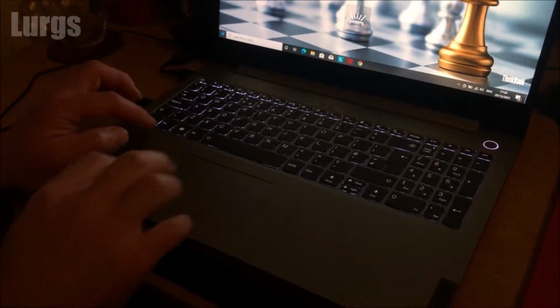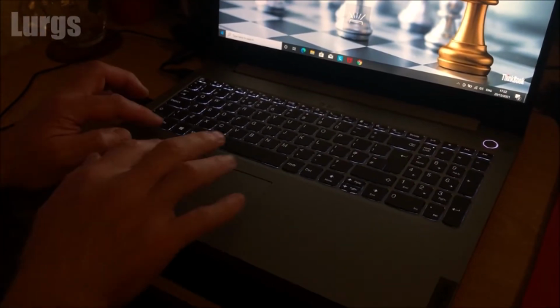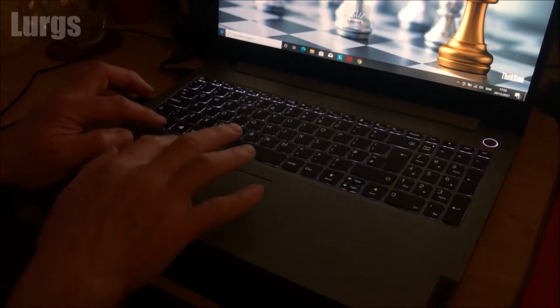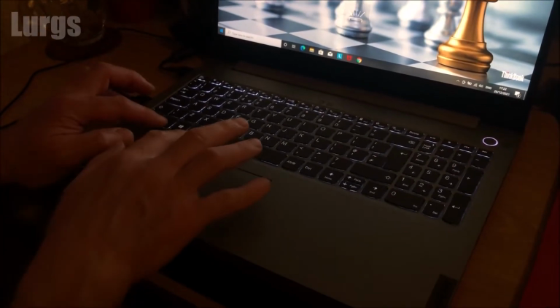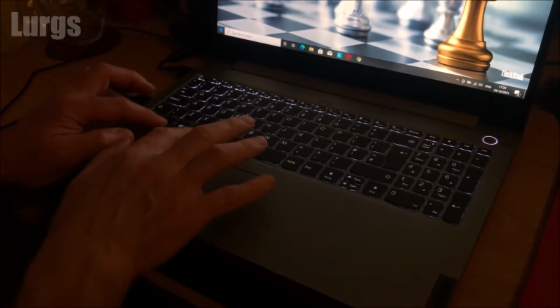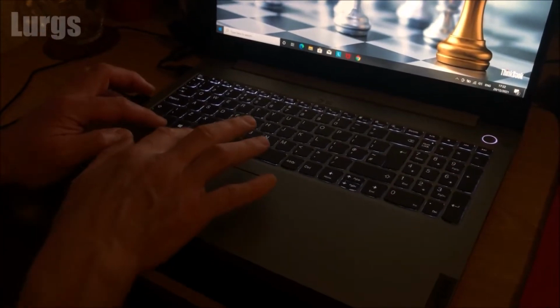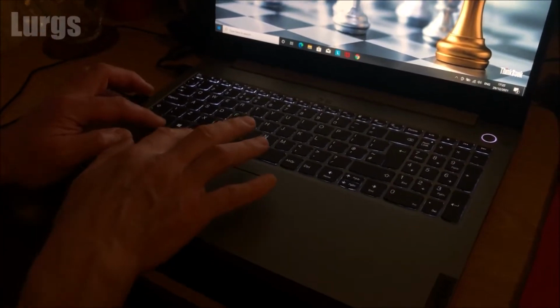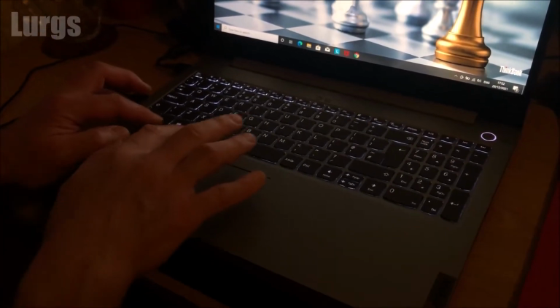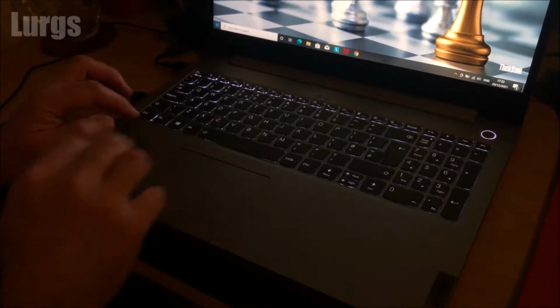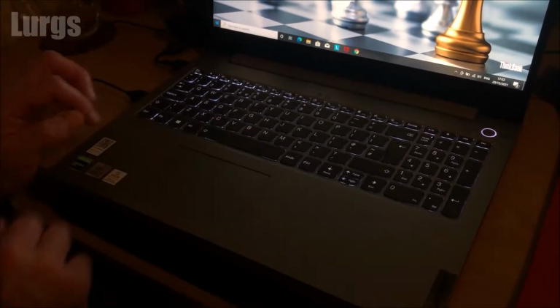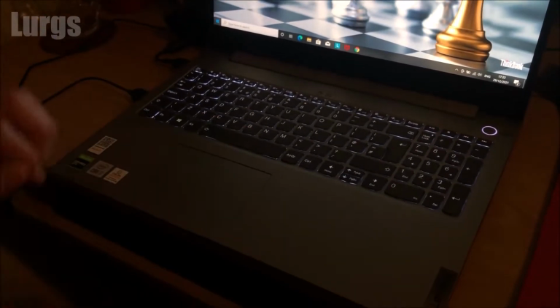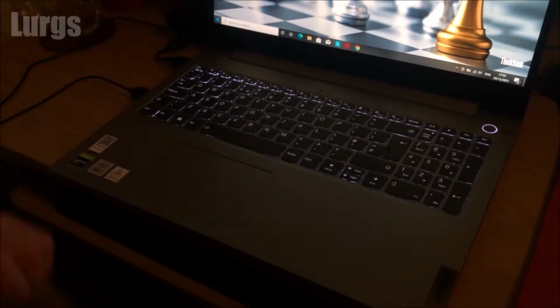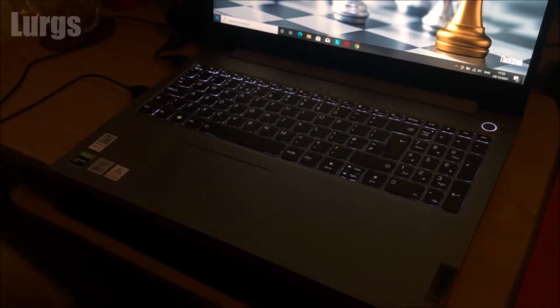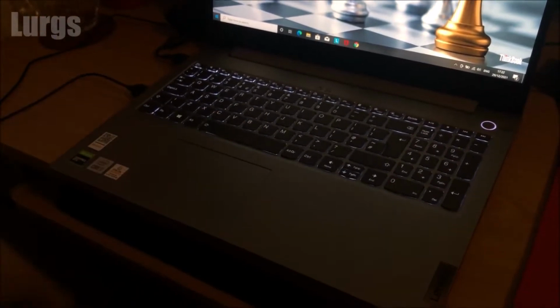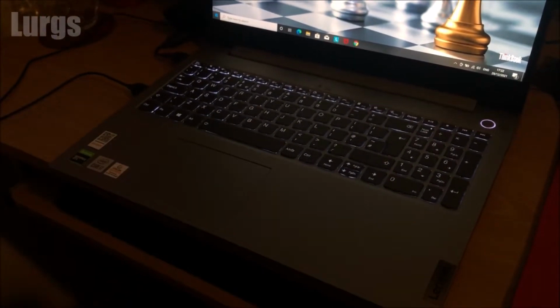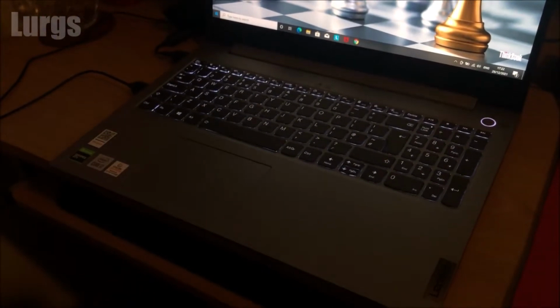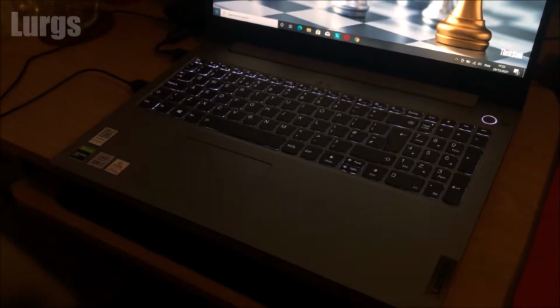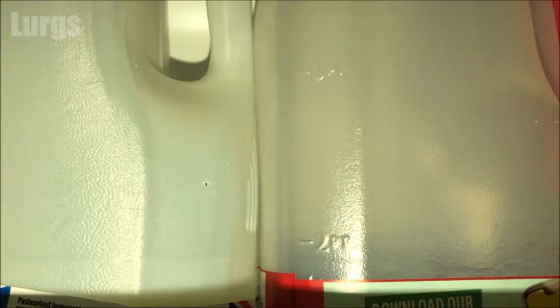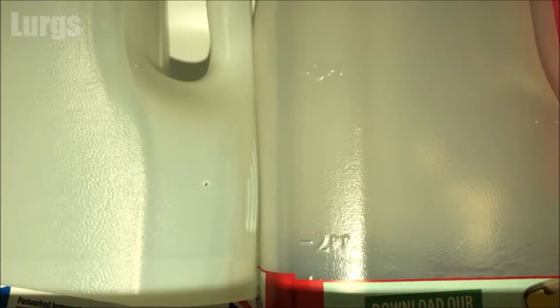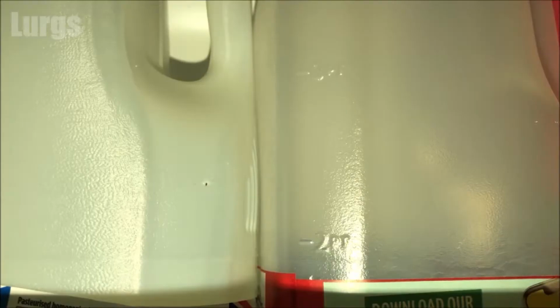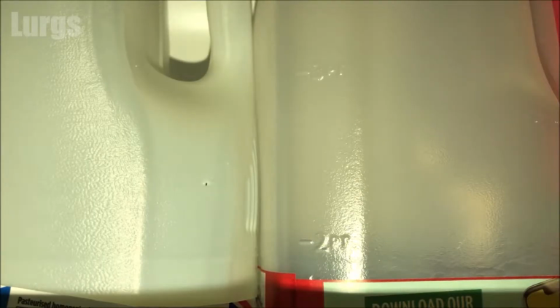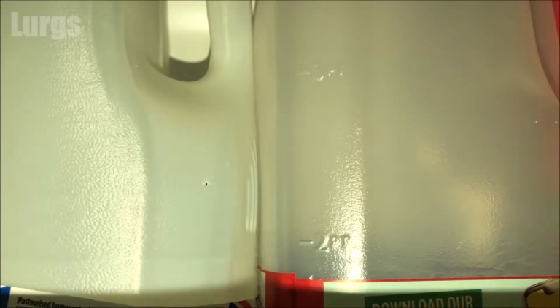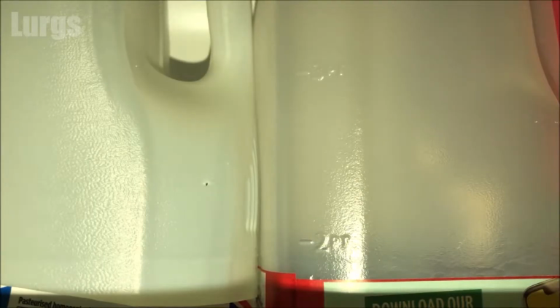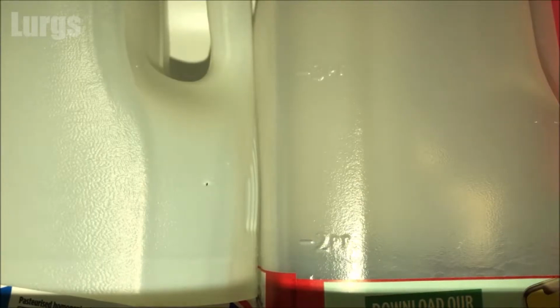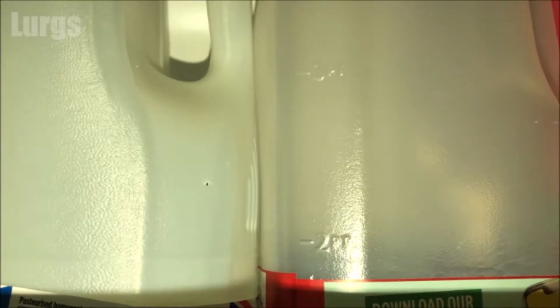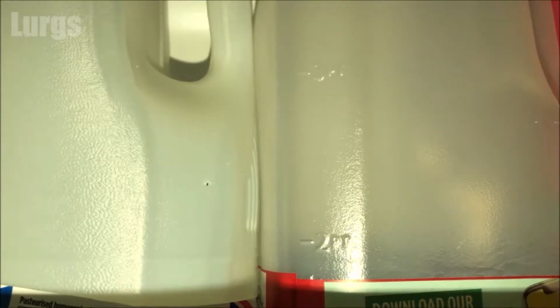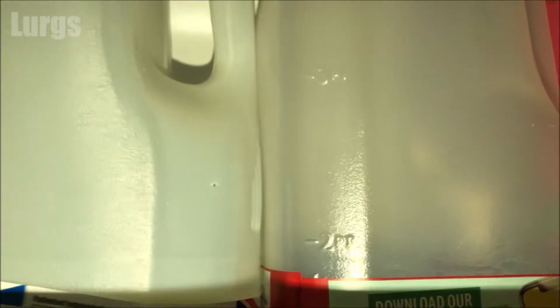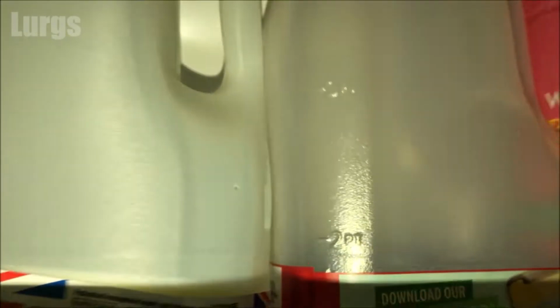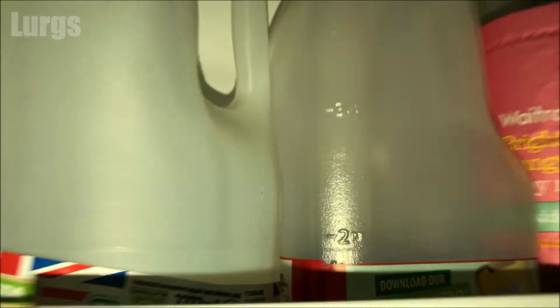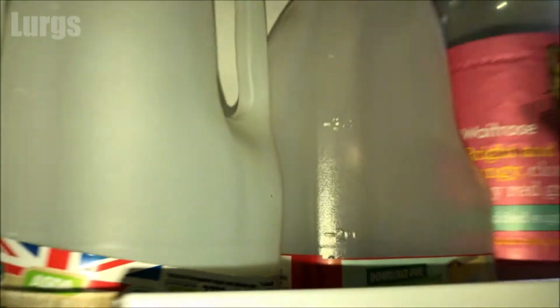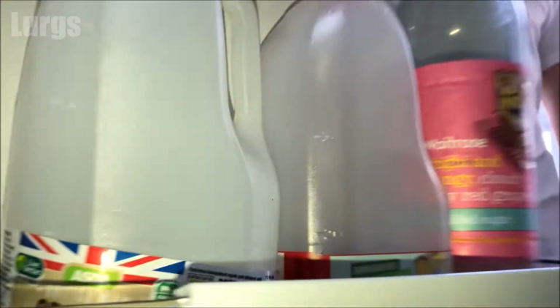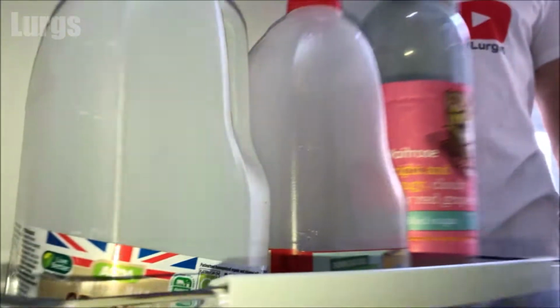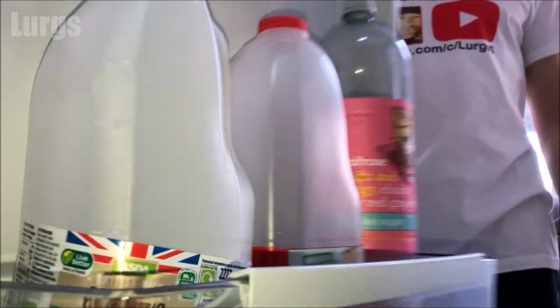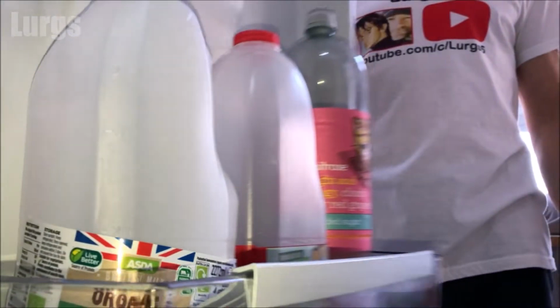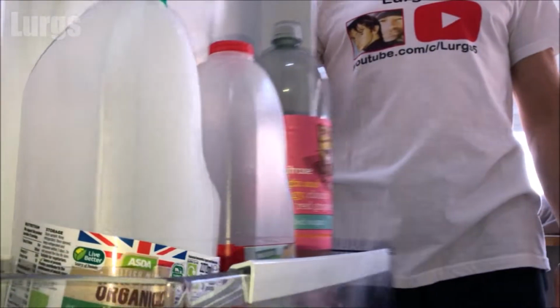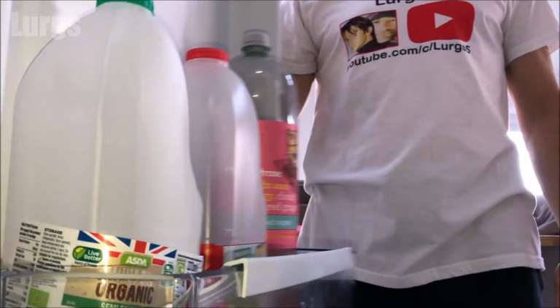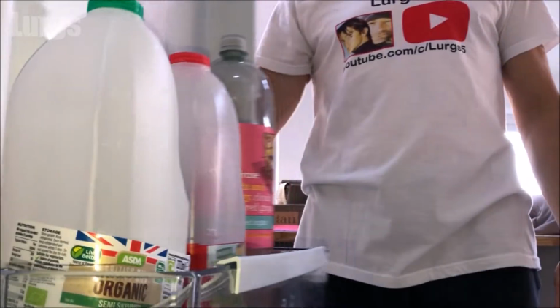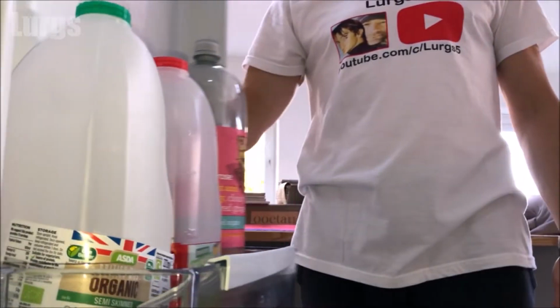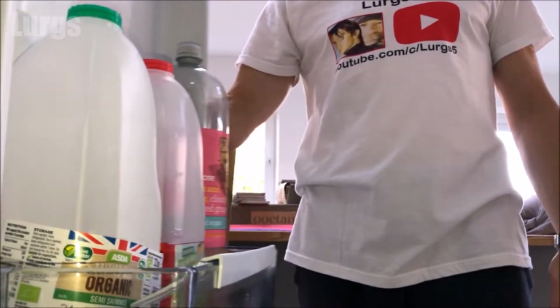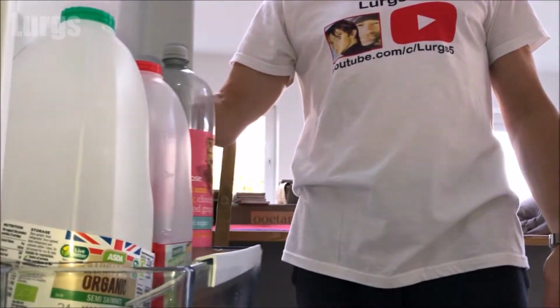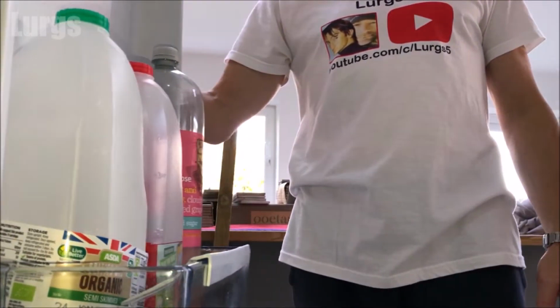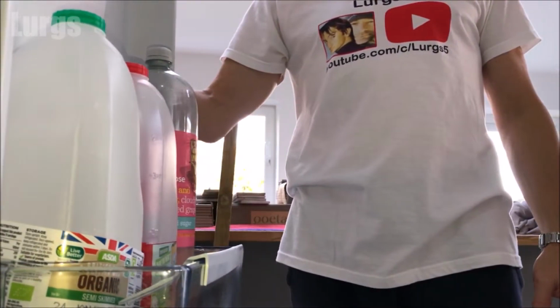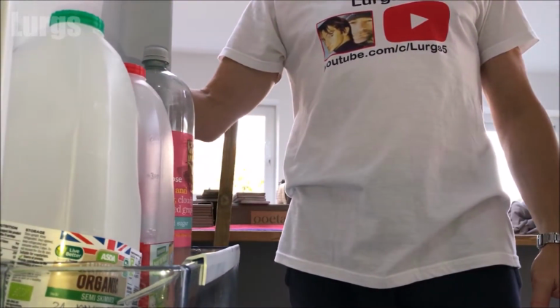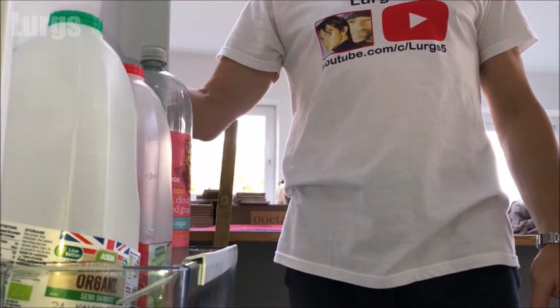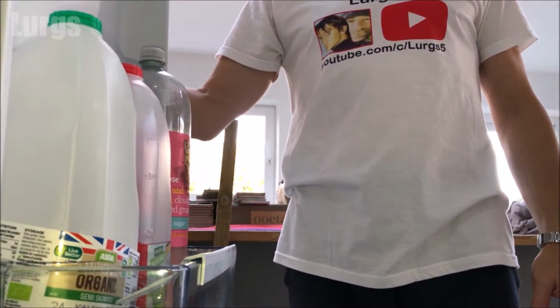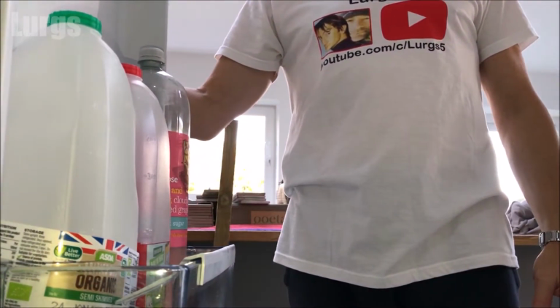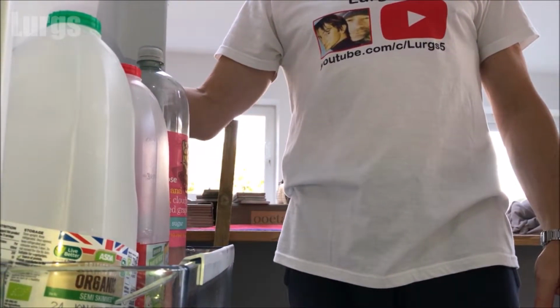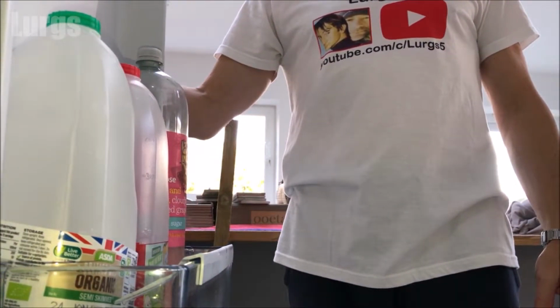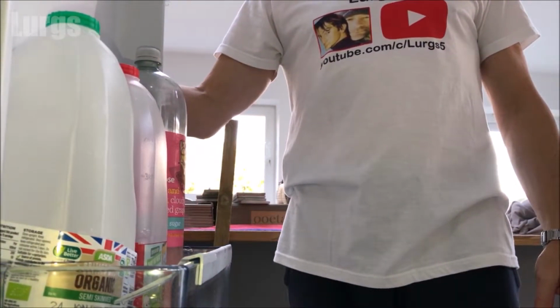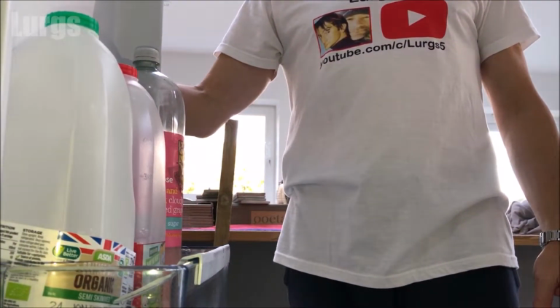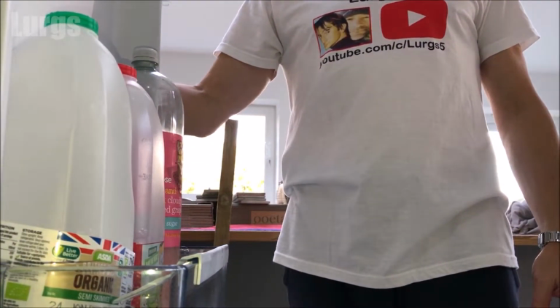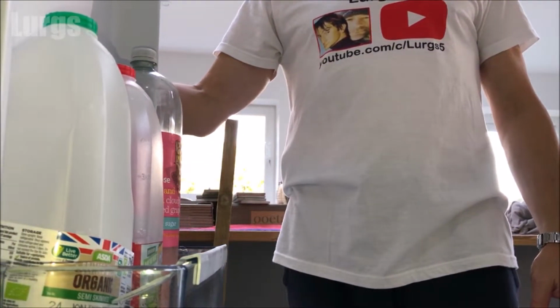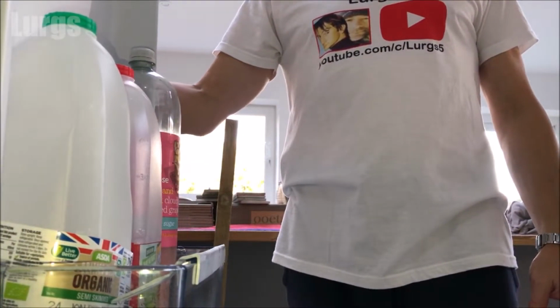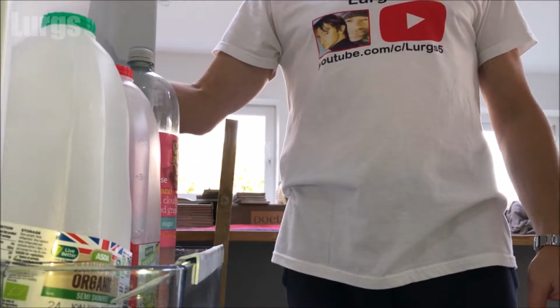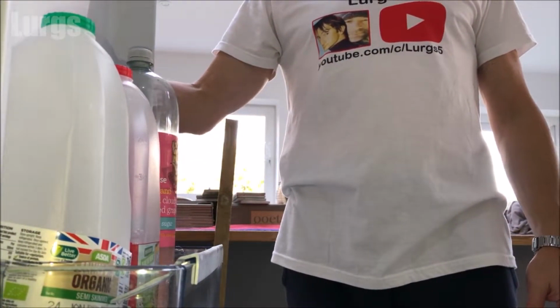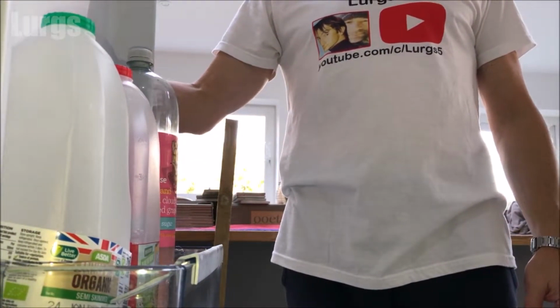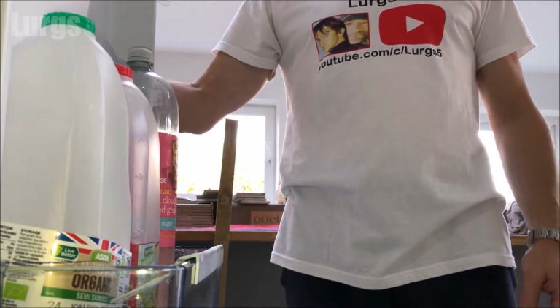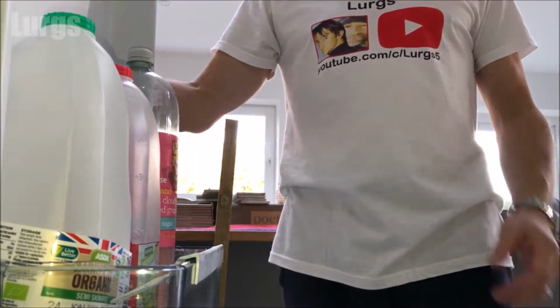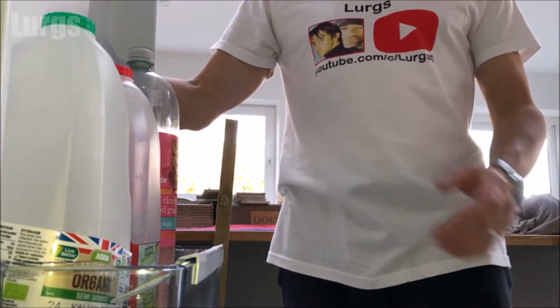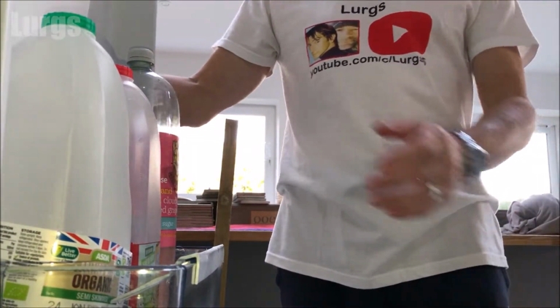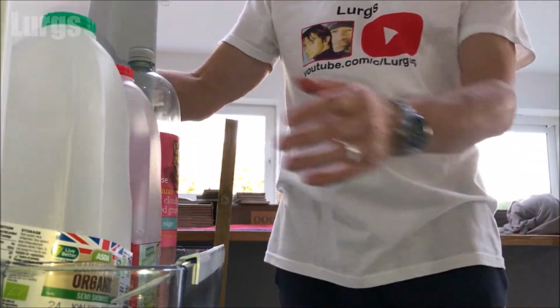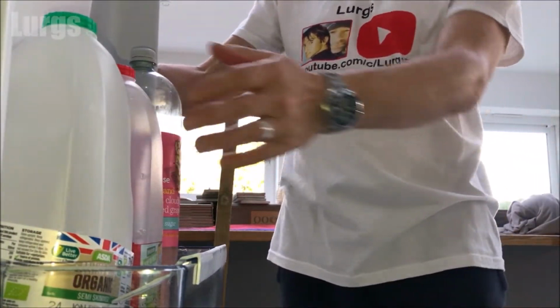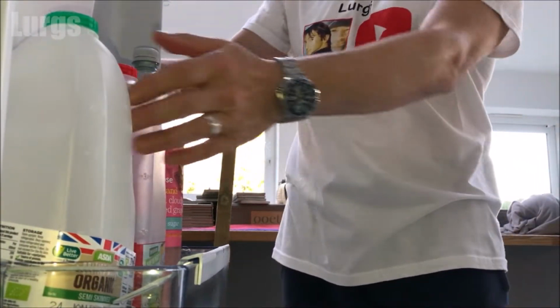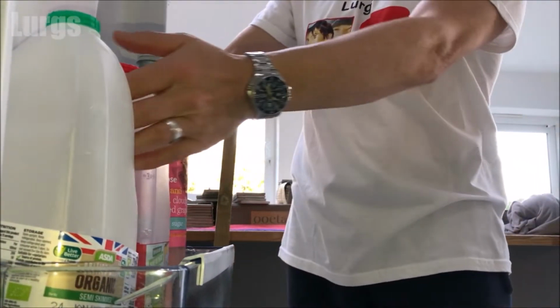If you haven't got the light icon on your spacebar, it means you haven't got the keyboard lights built in, so all you can do is have a cup of tea.